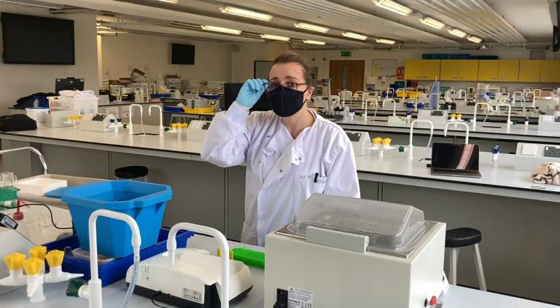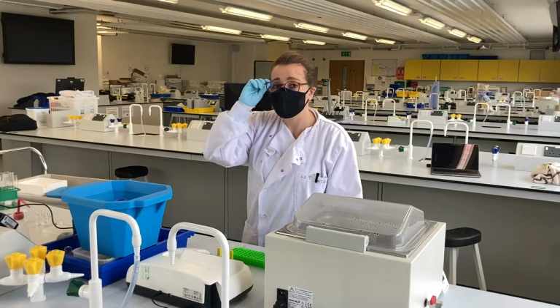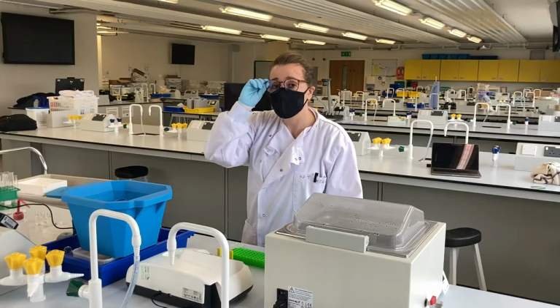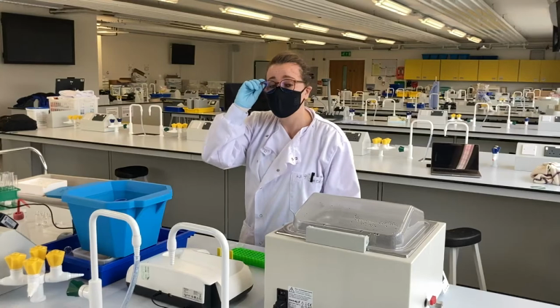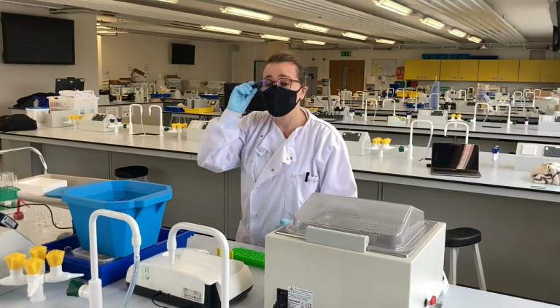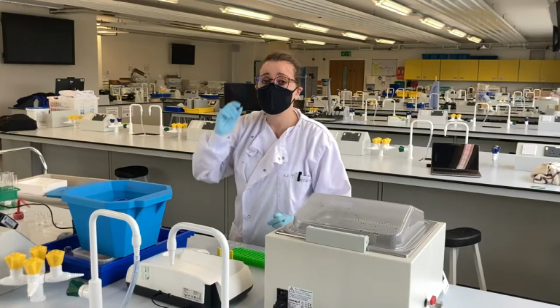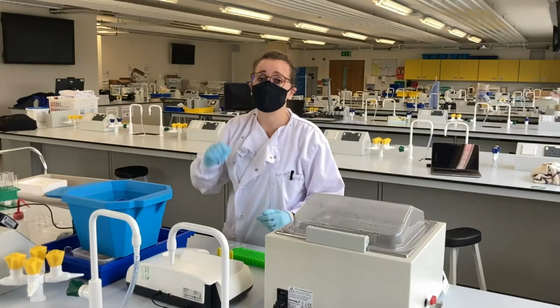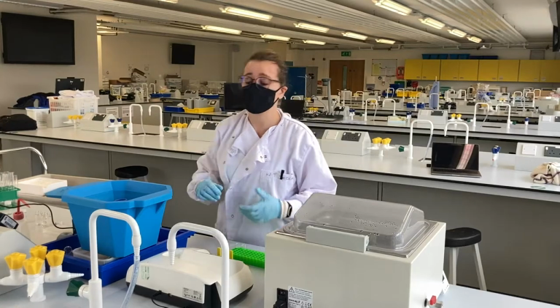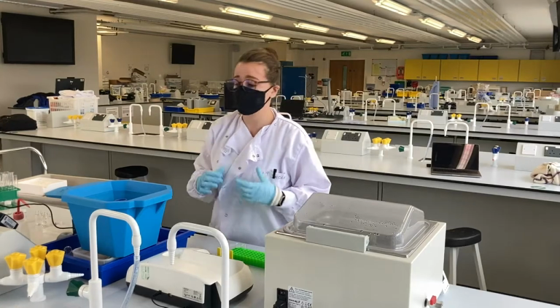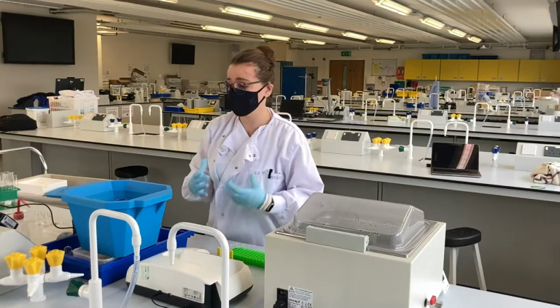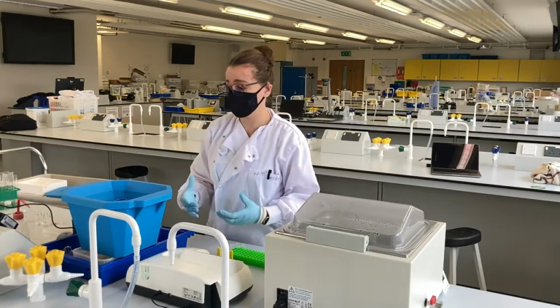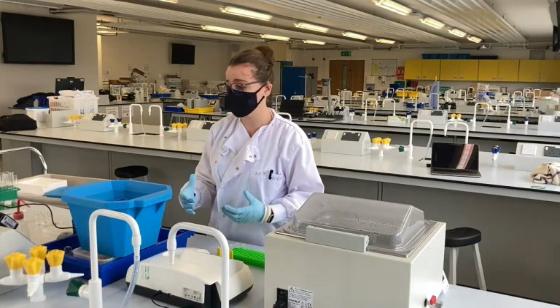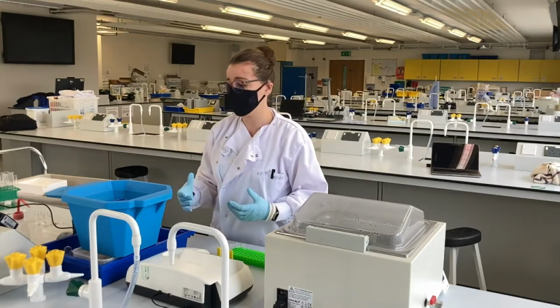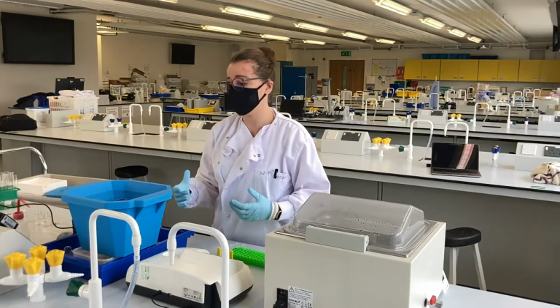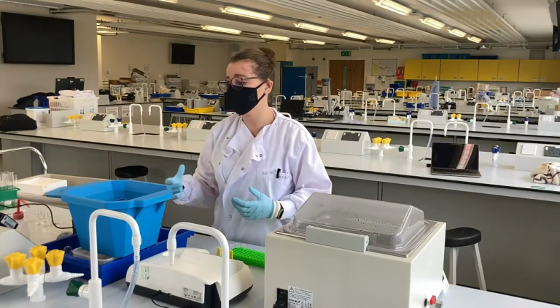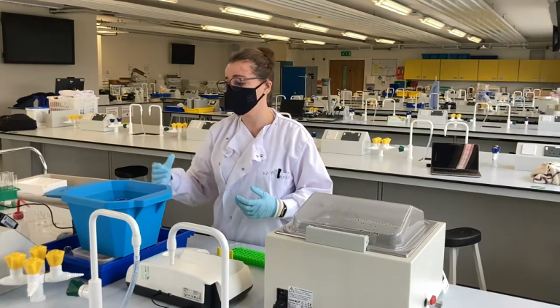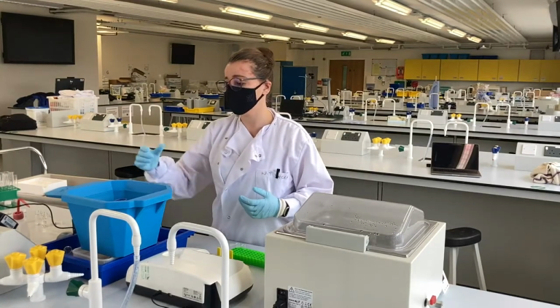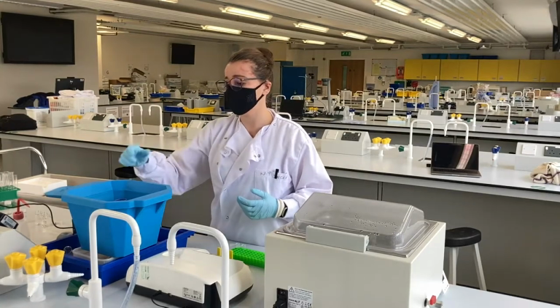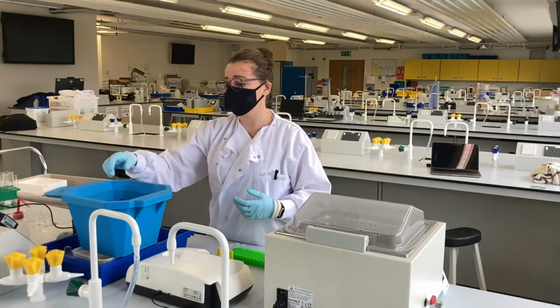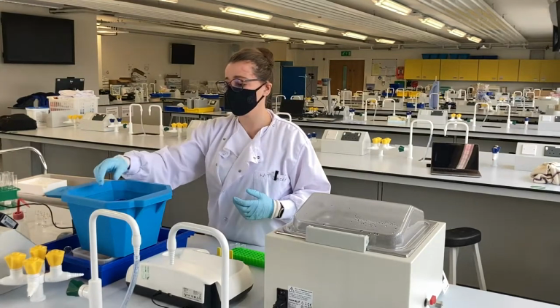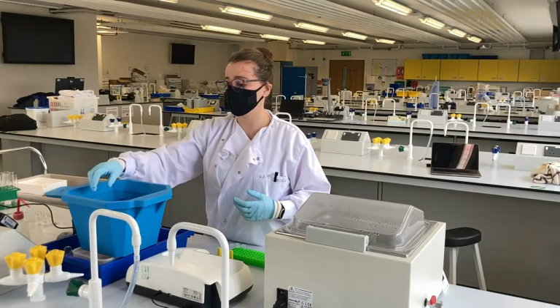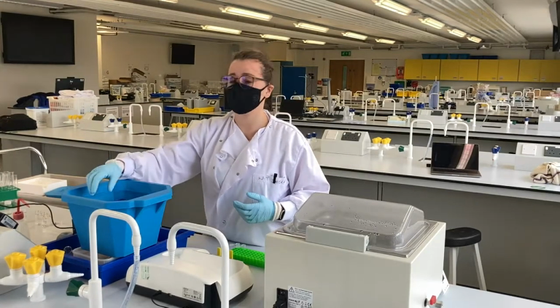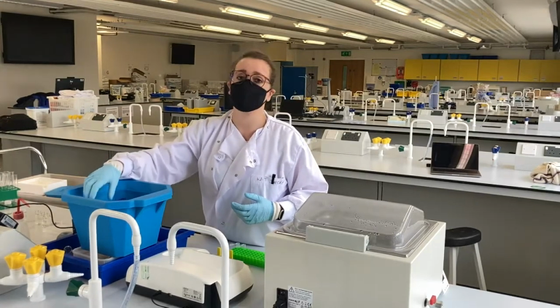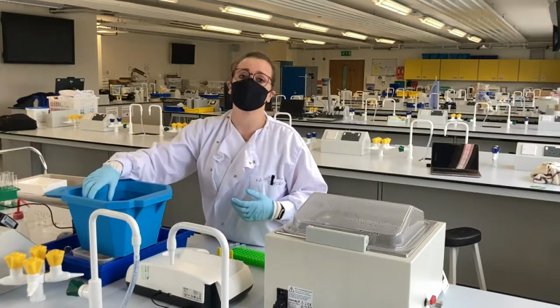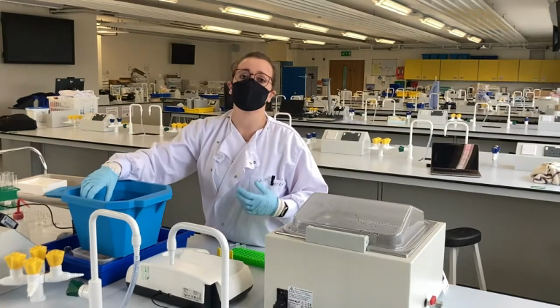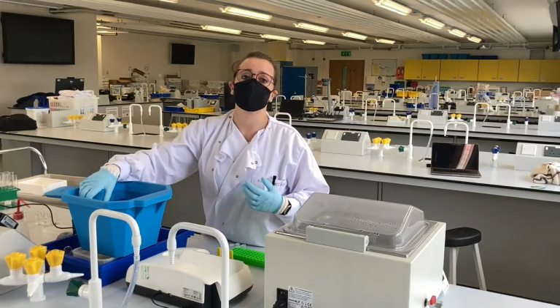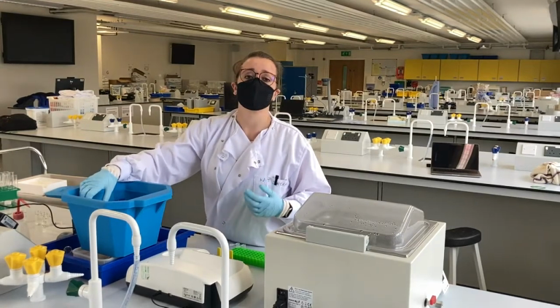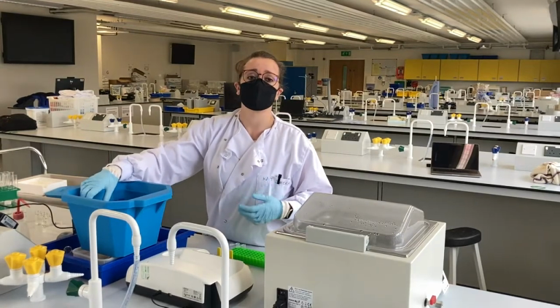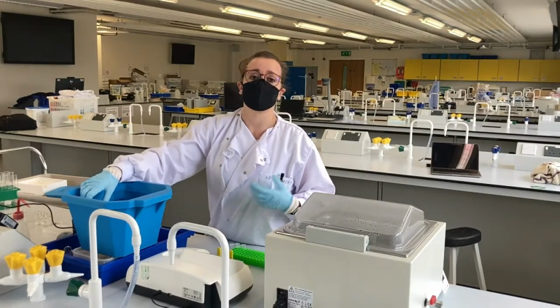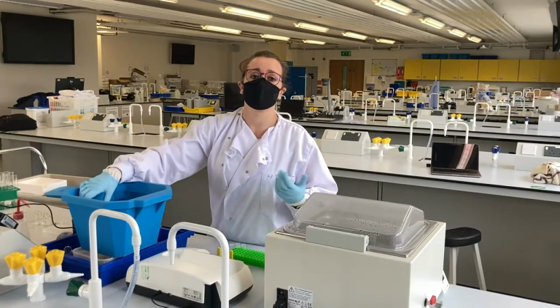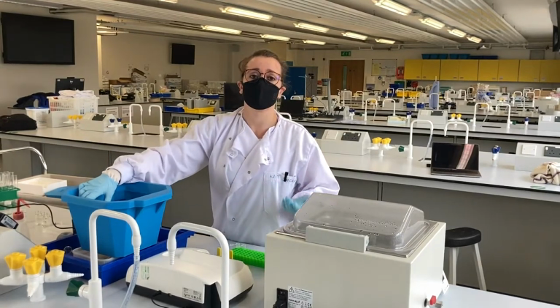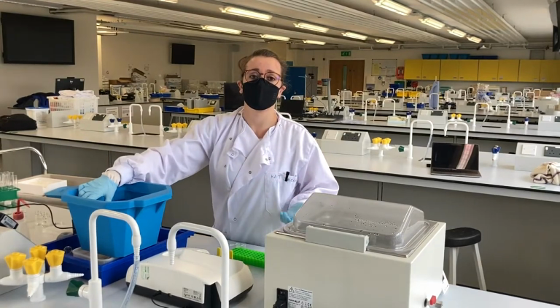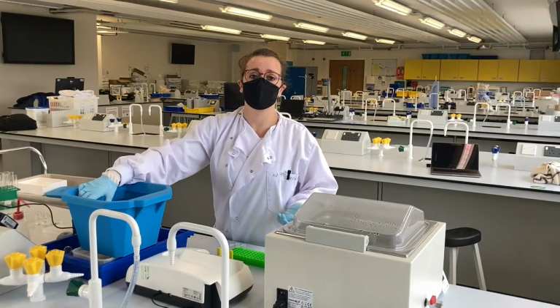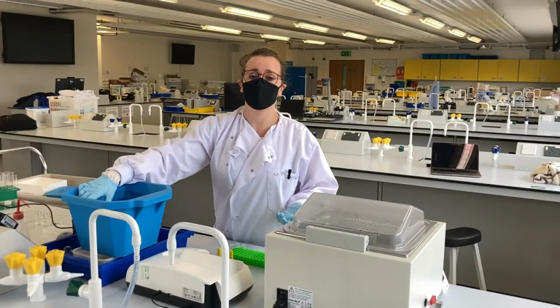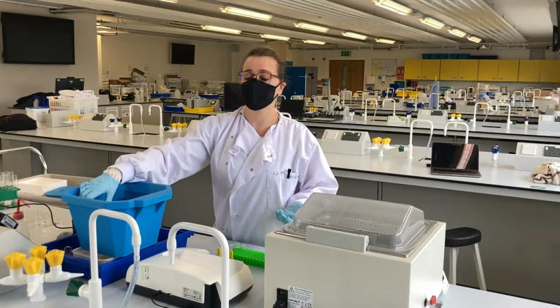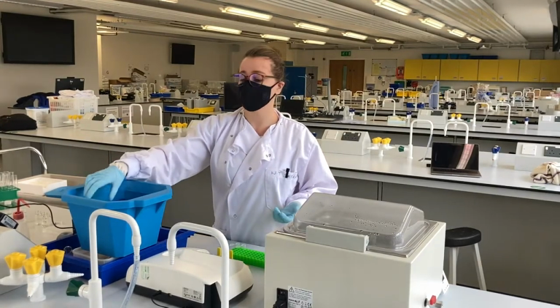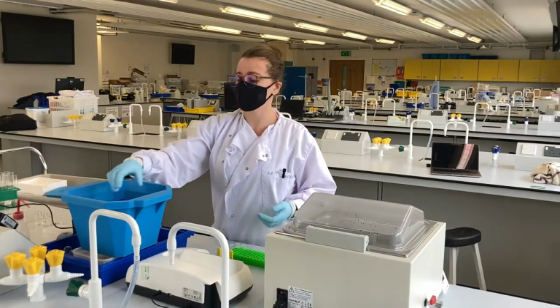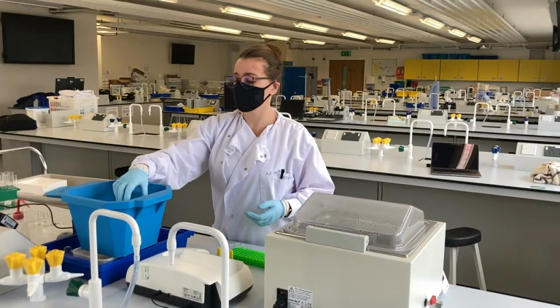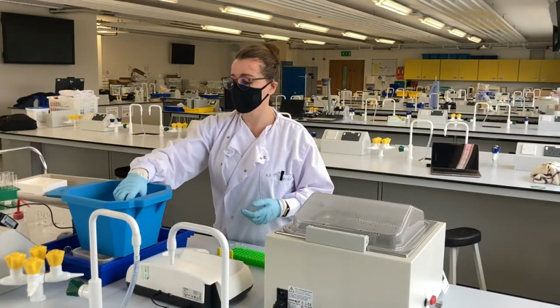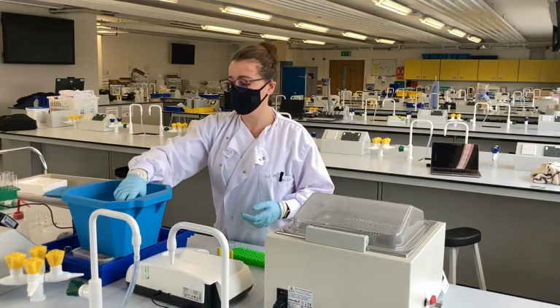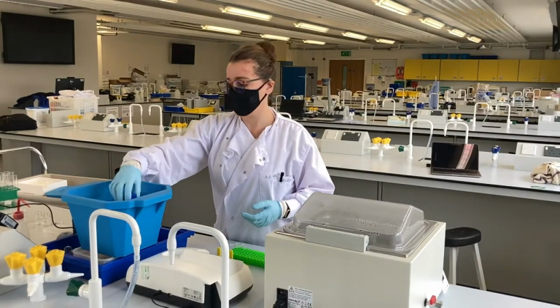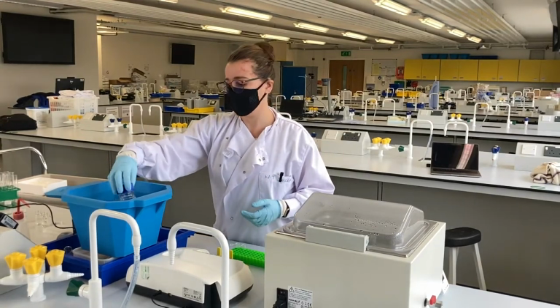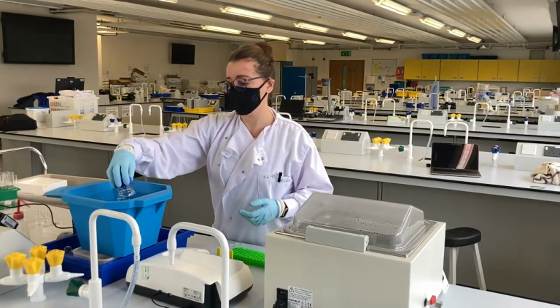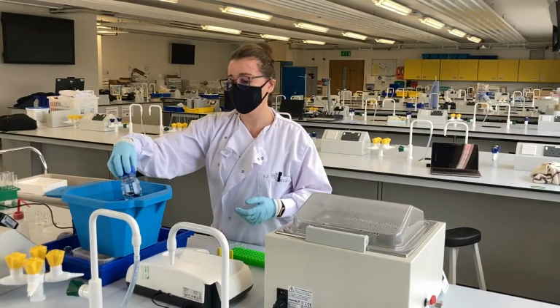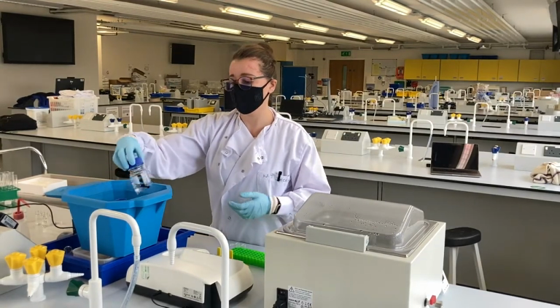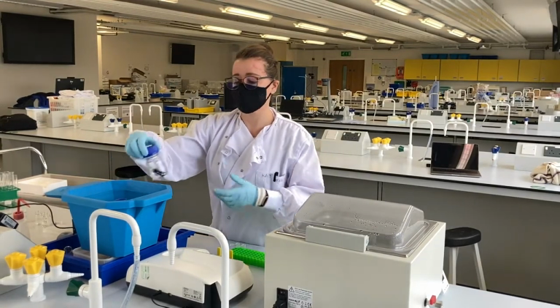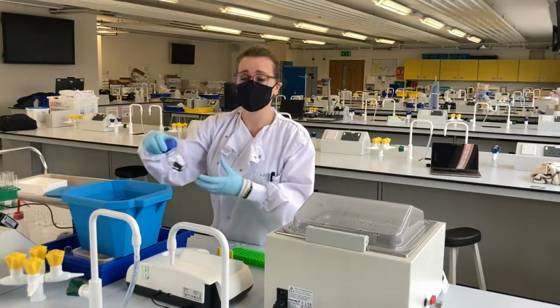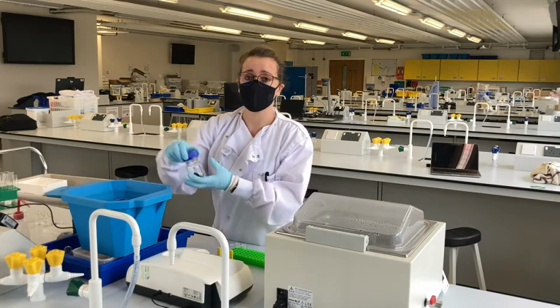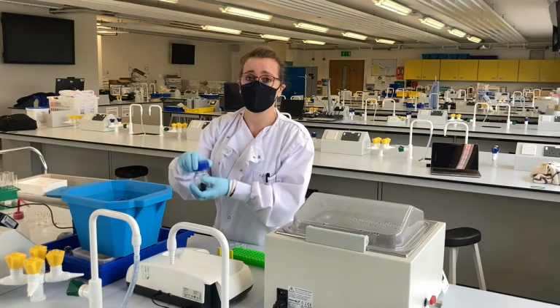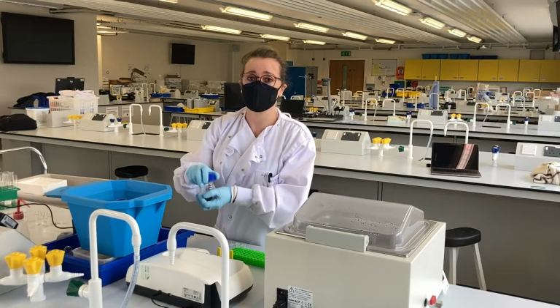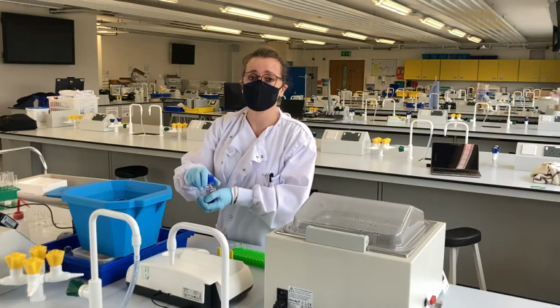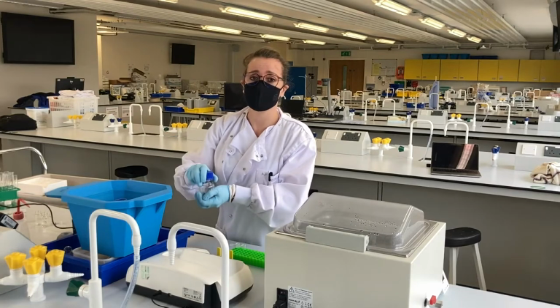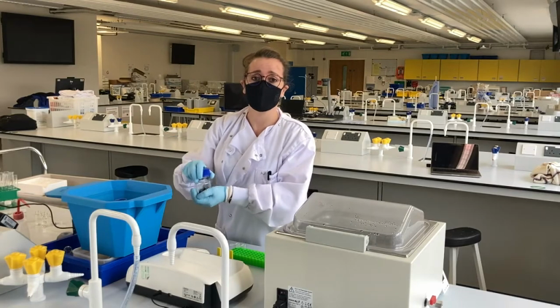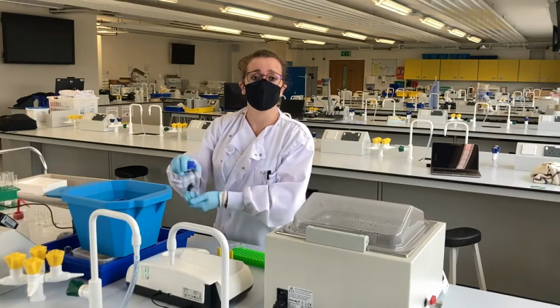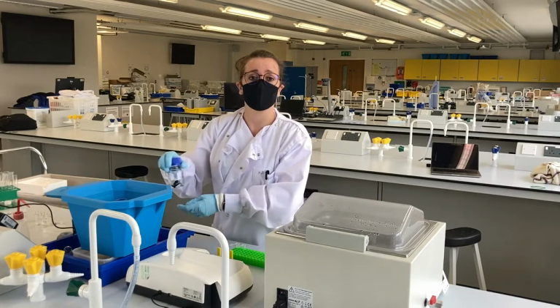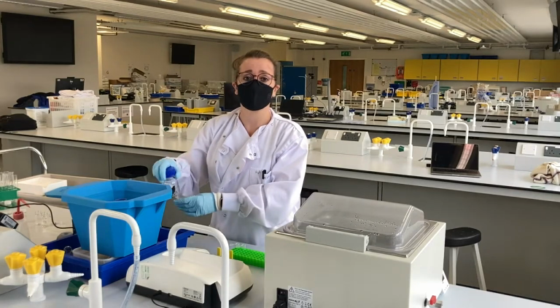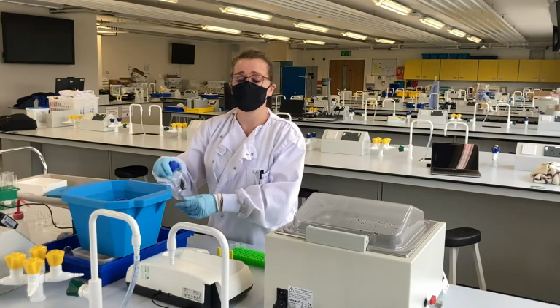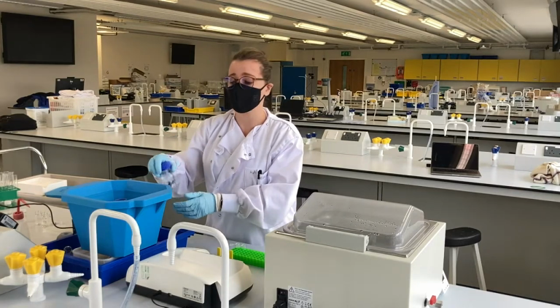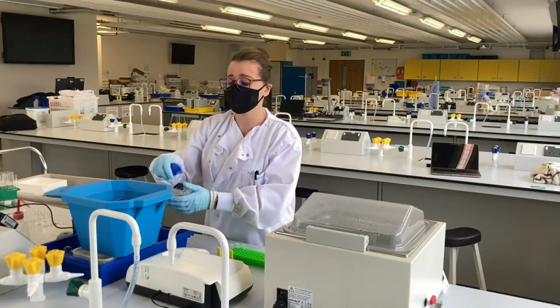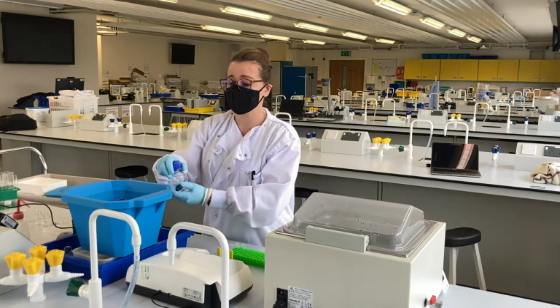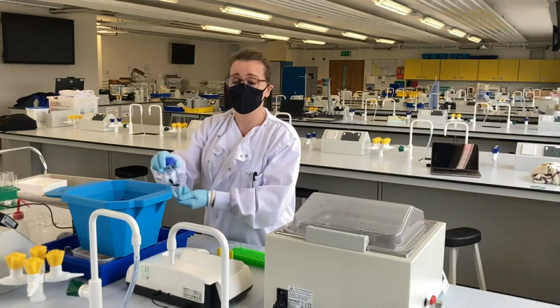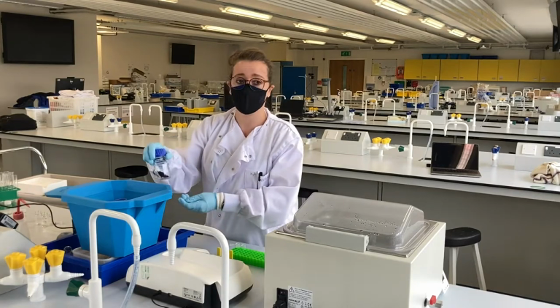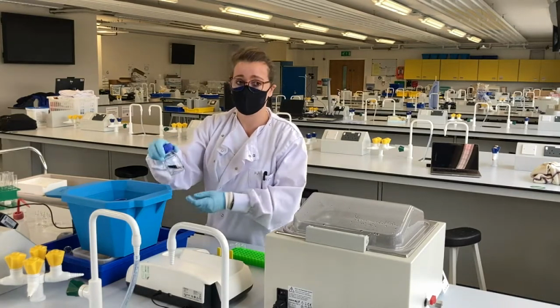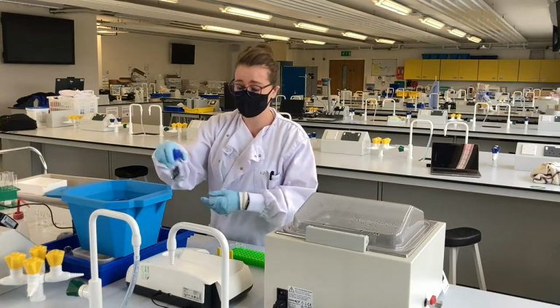Before conducting your experiment, it's important to bring your reagents up to temperature first. We keep the trypsin on ice to make sure it doesn't self-degrade.